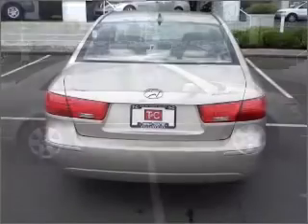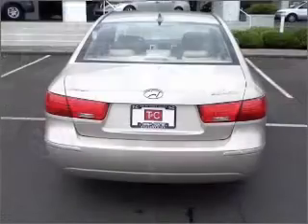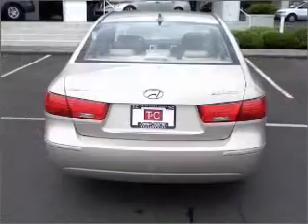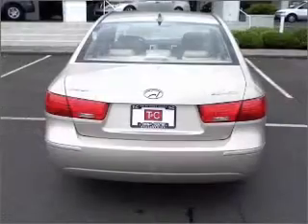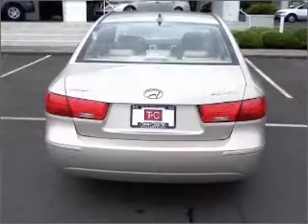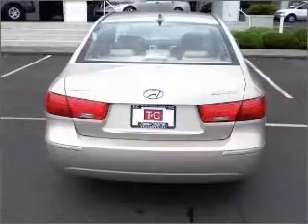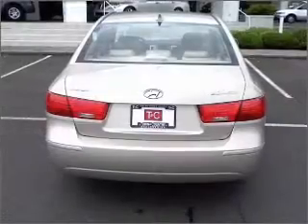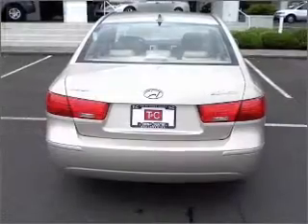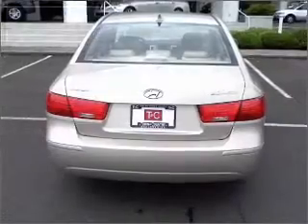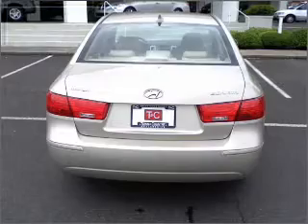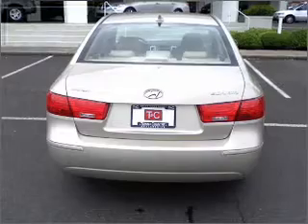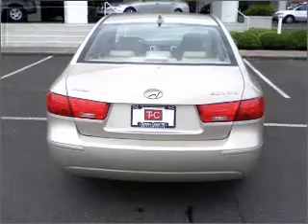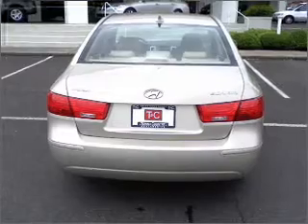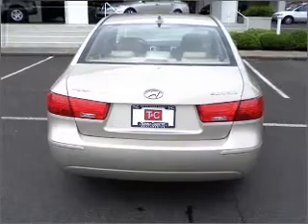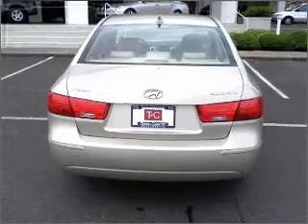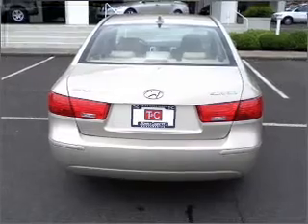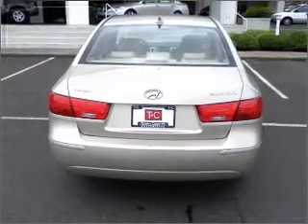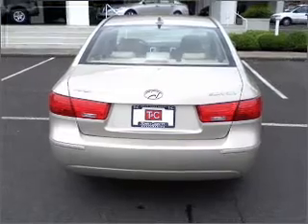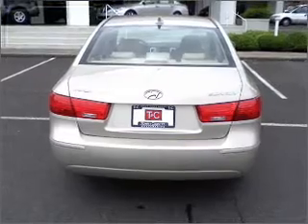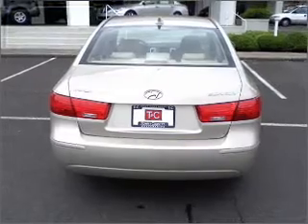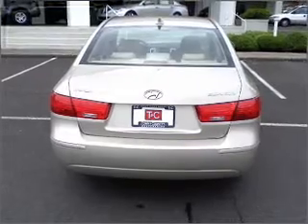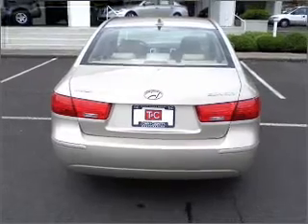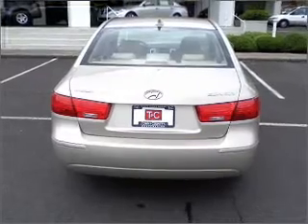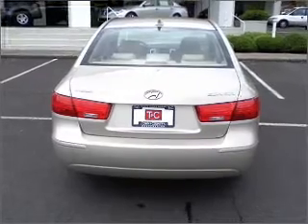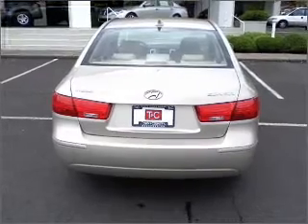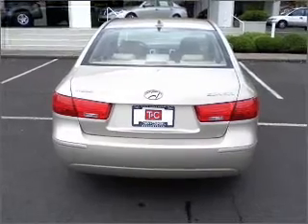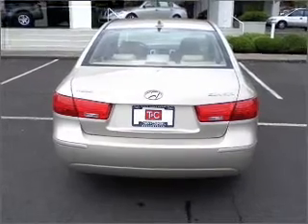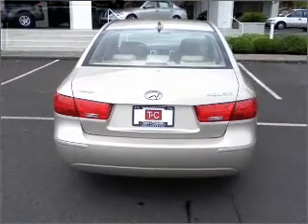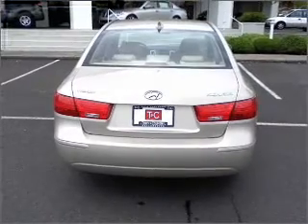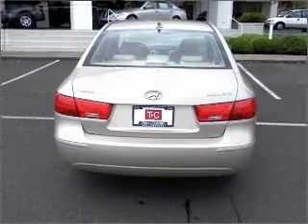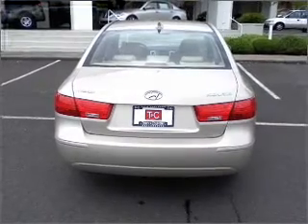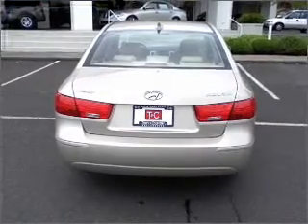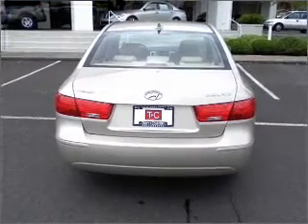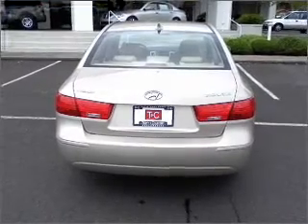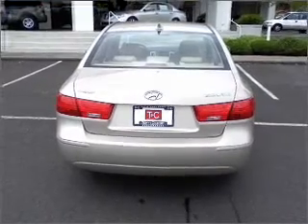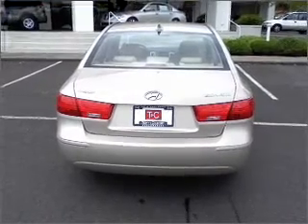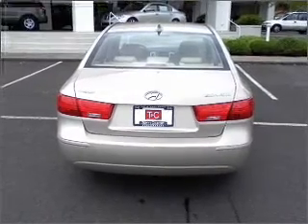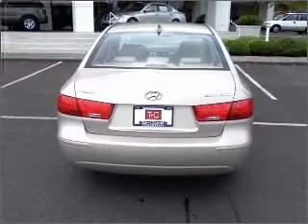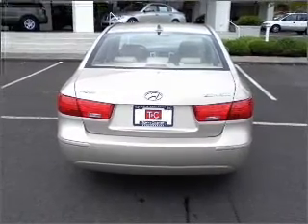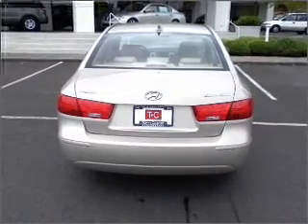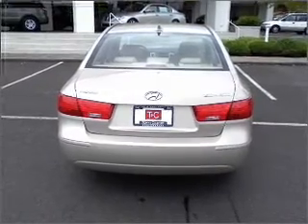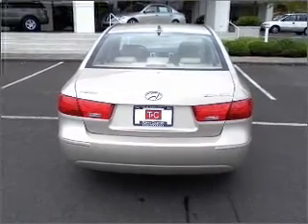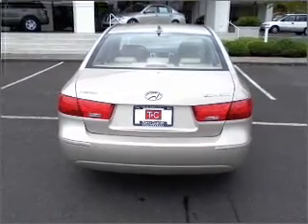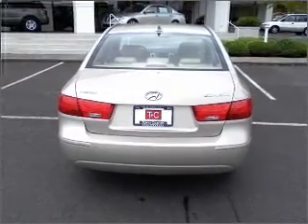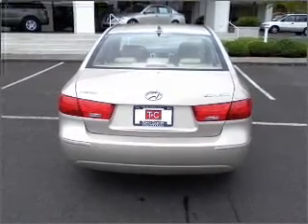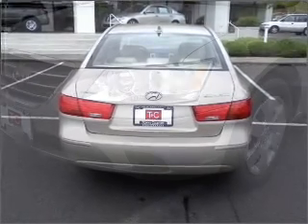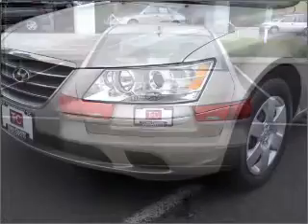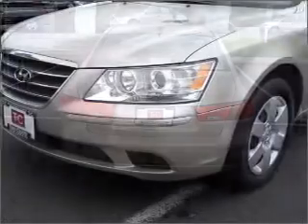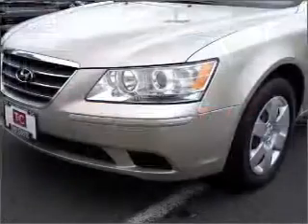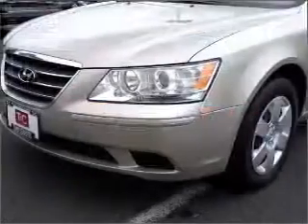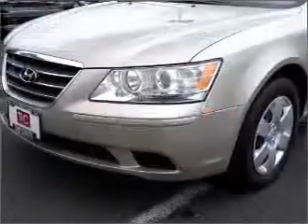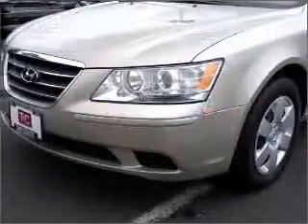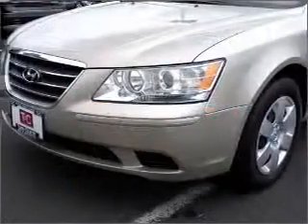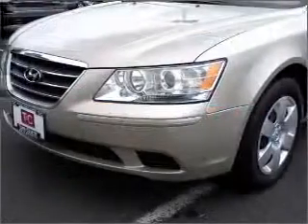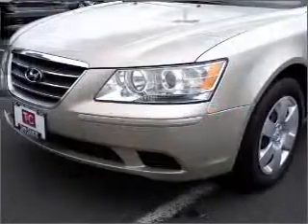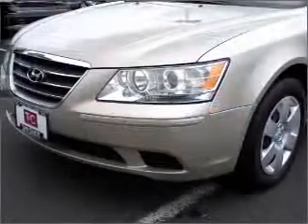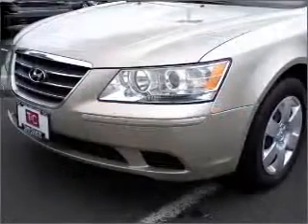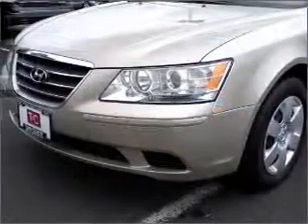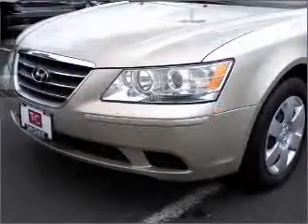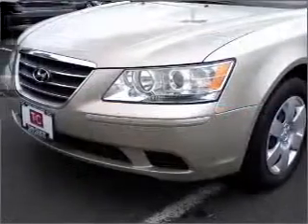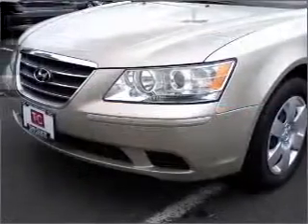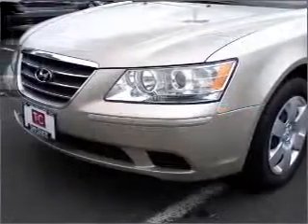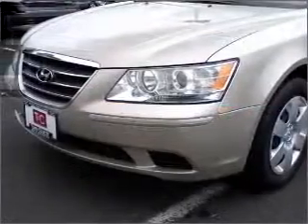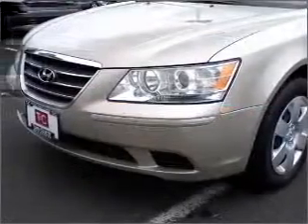Braking Assist. We would love to put you in the driver's seat of a Sonata. Please contact us for more information.